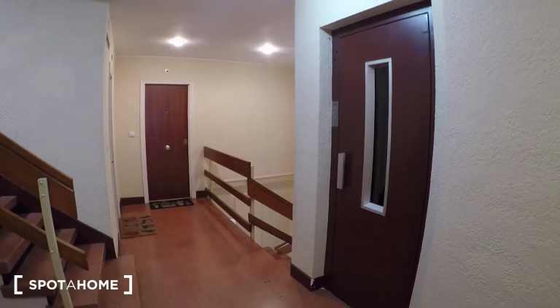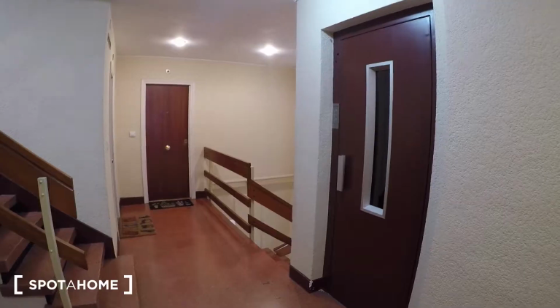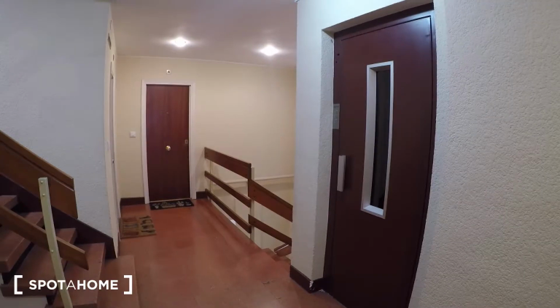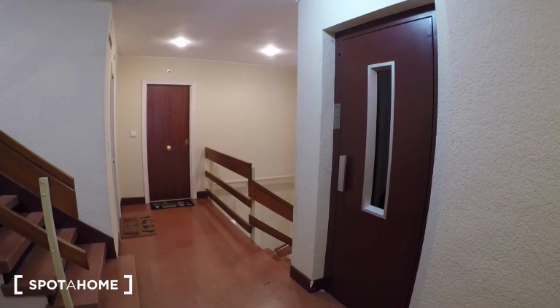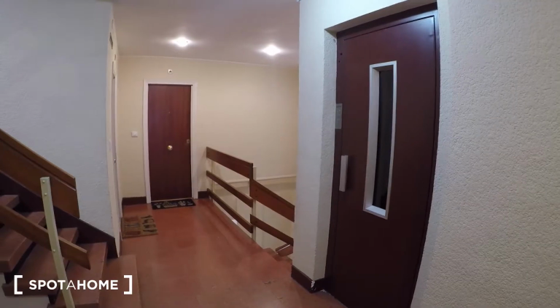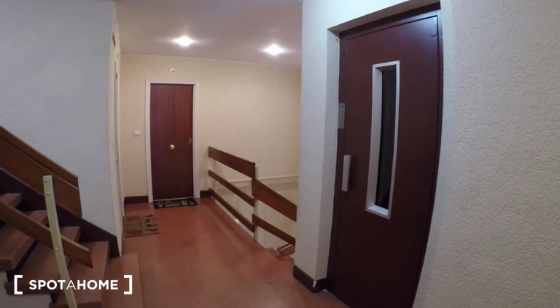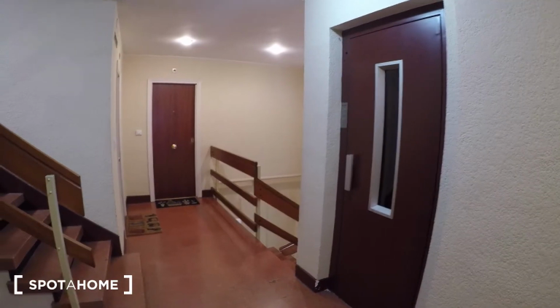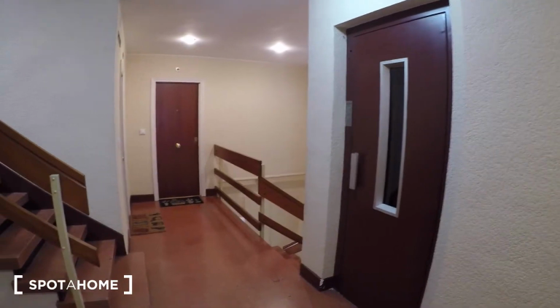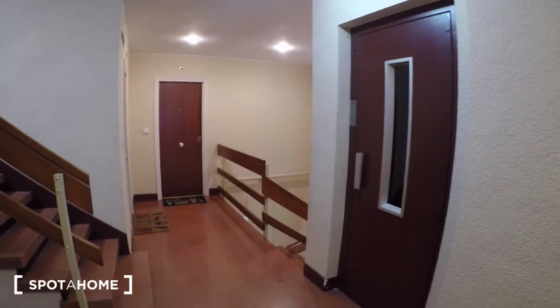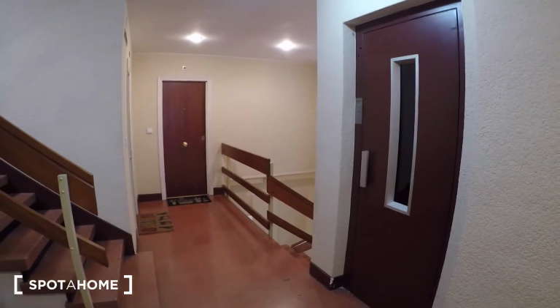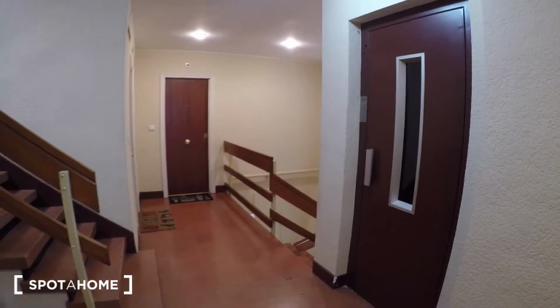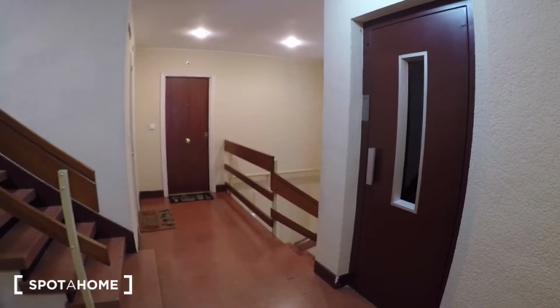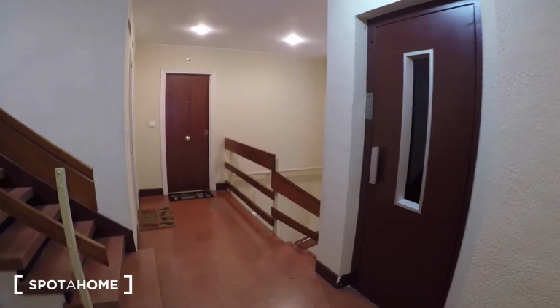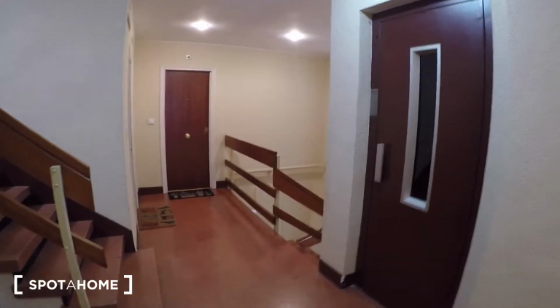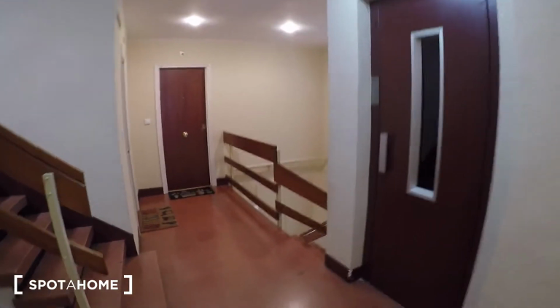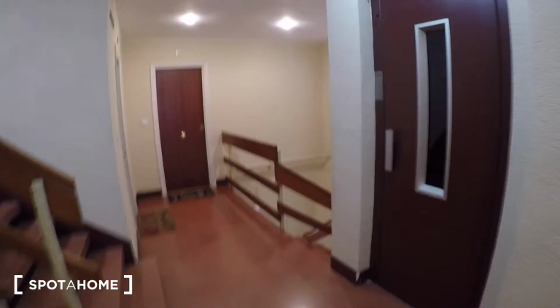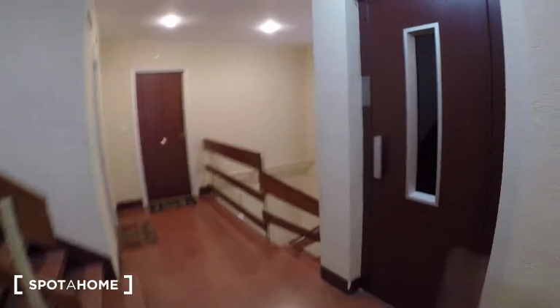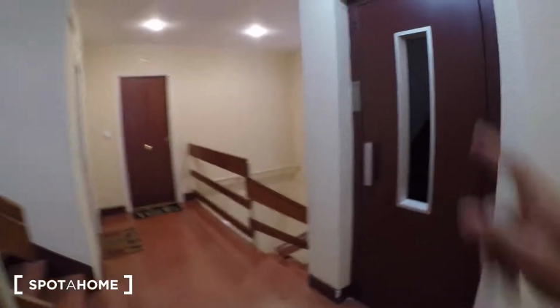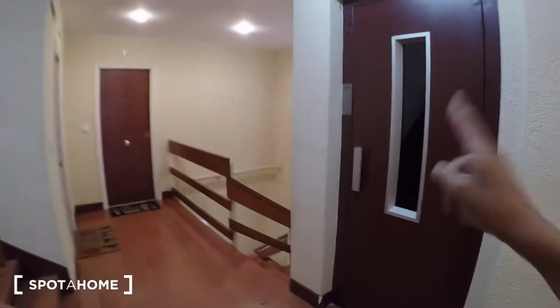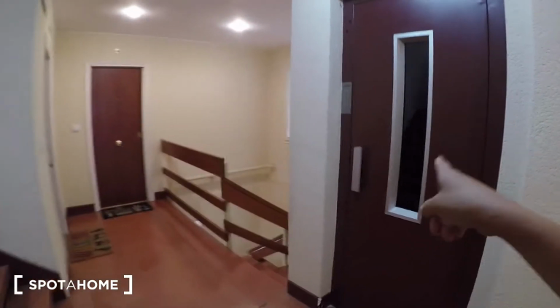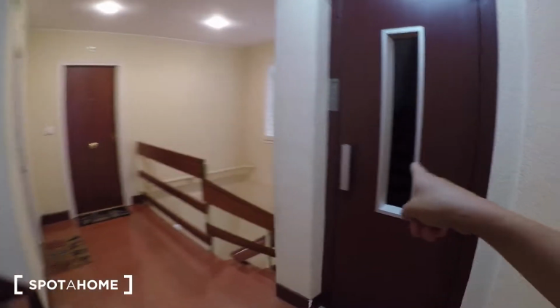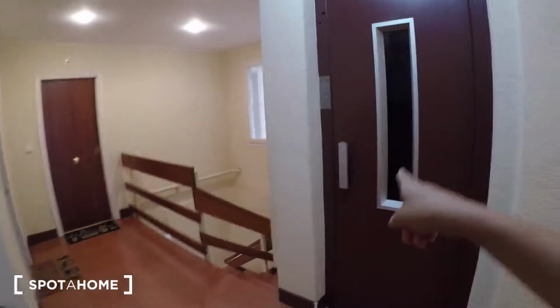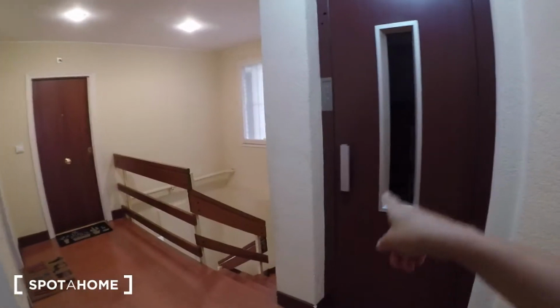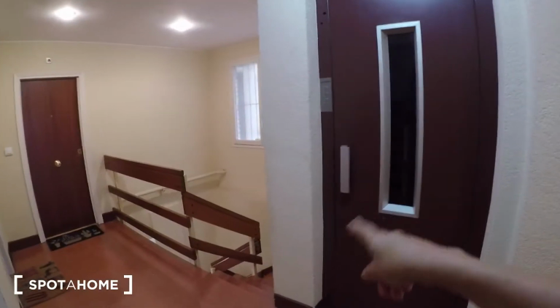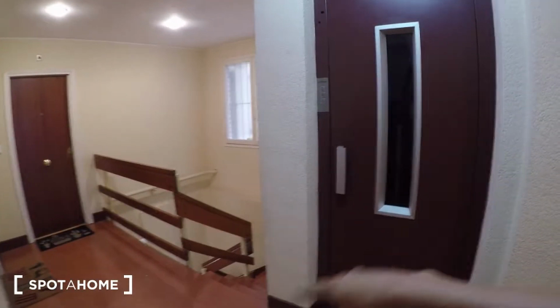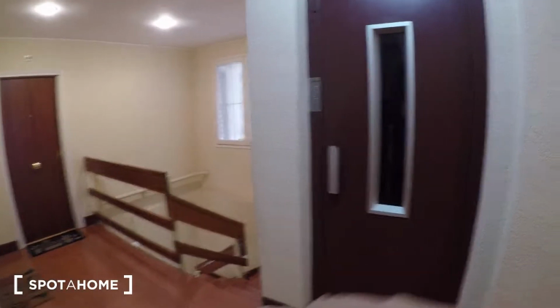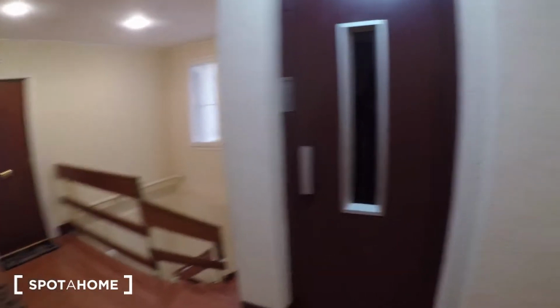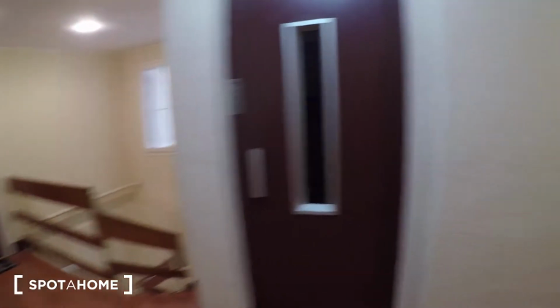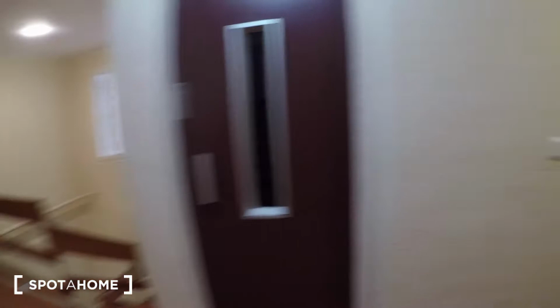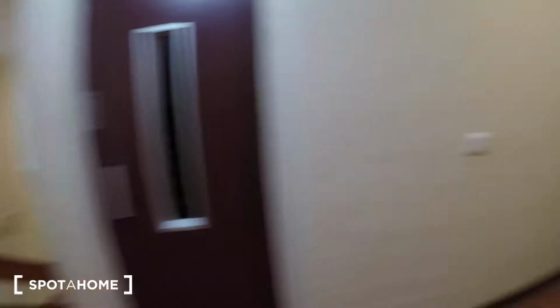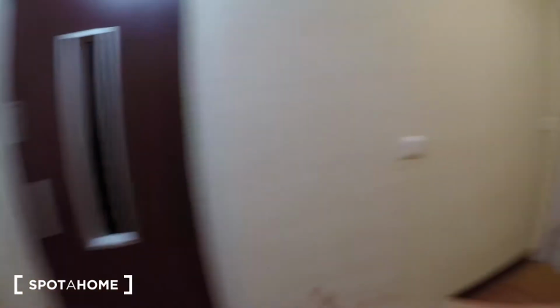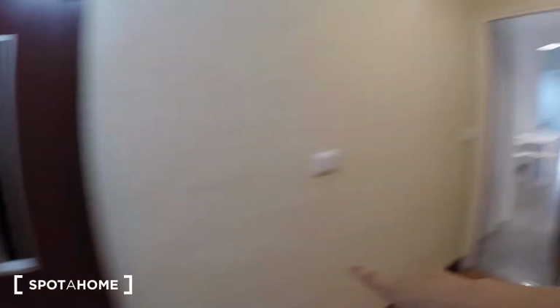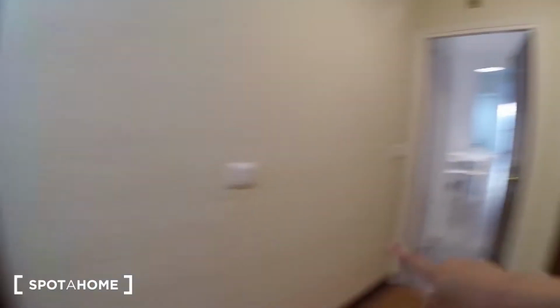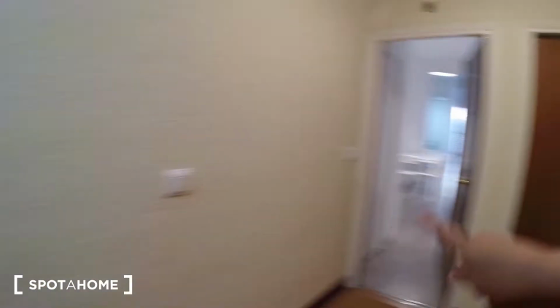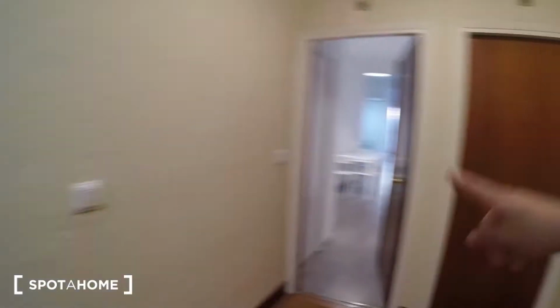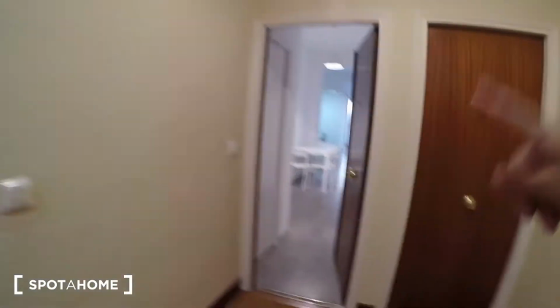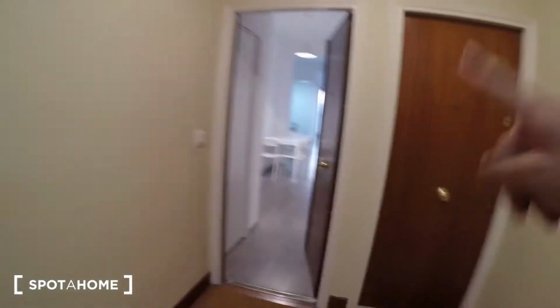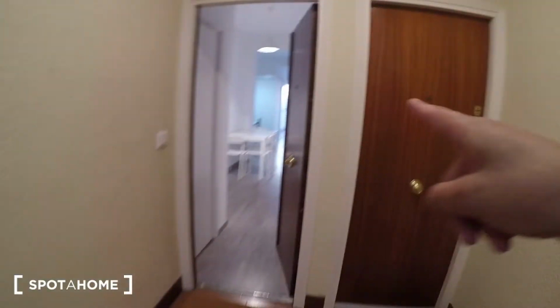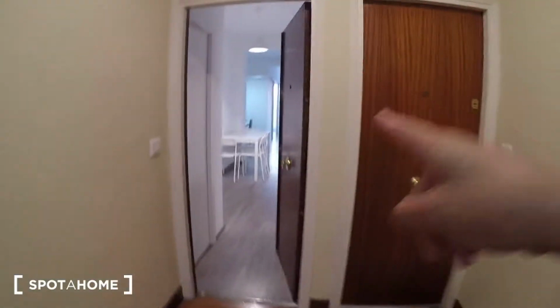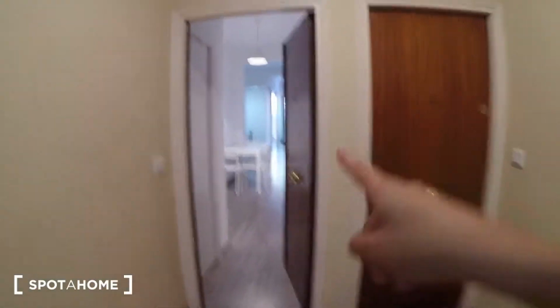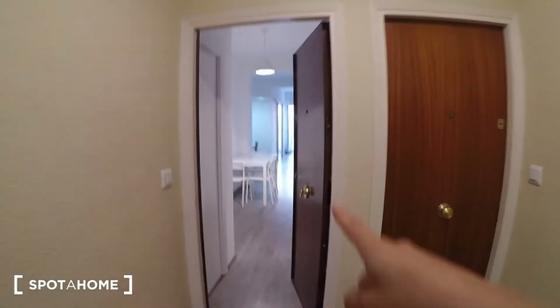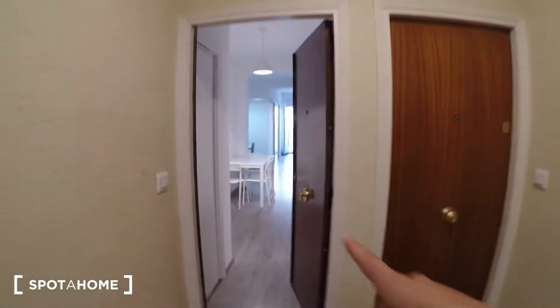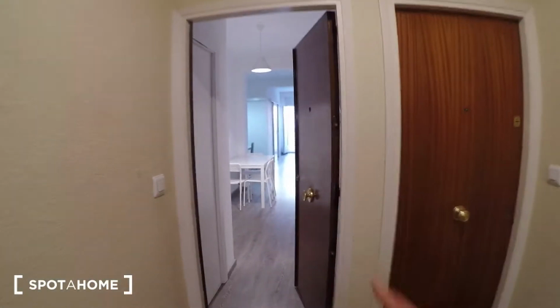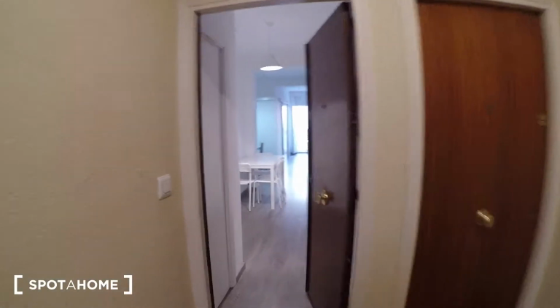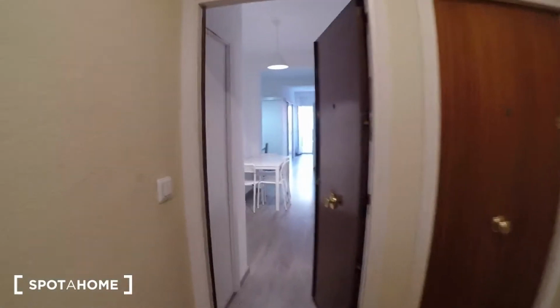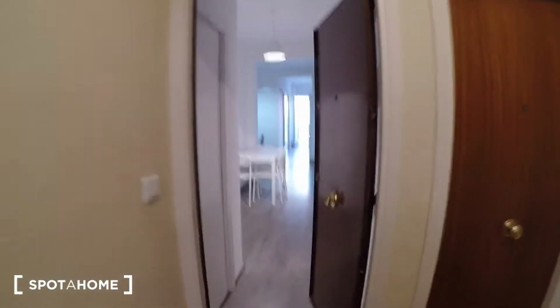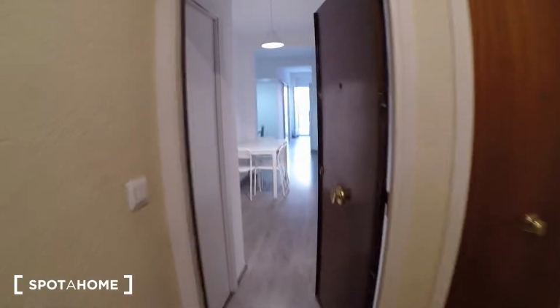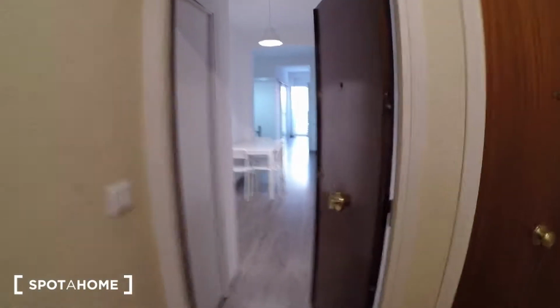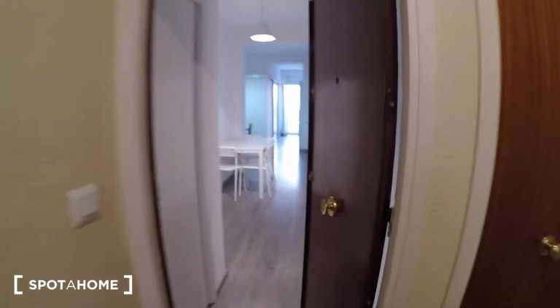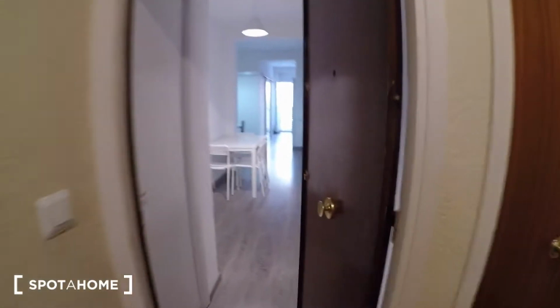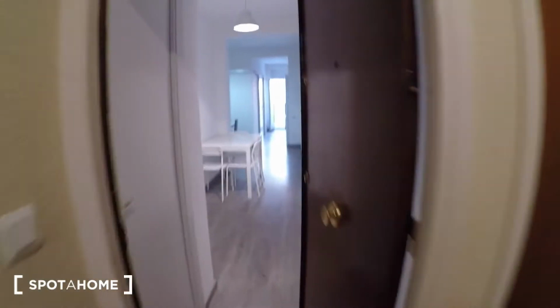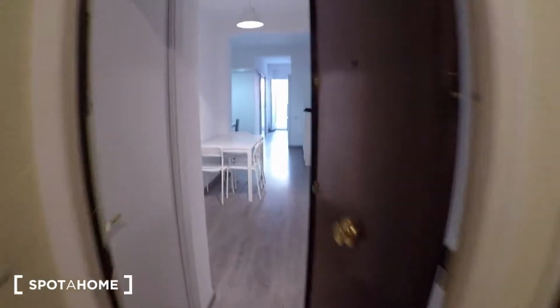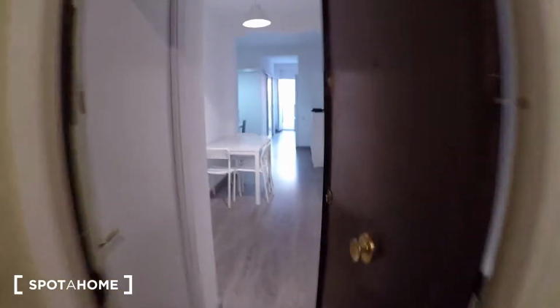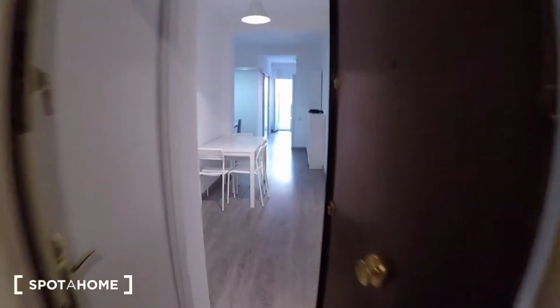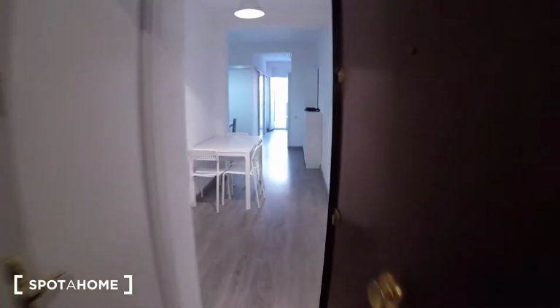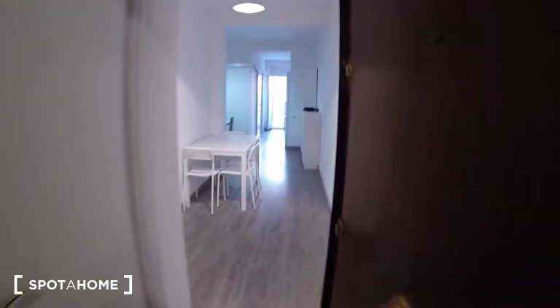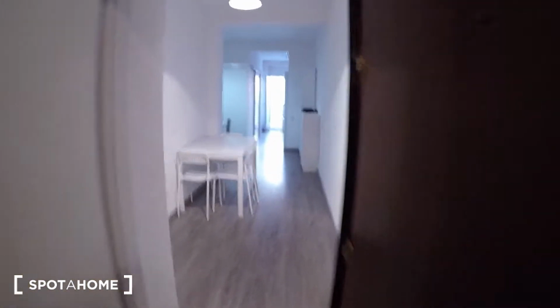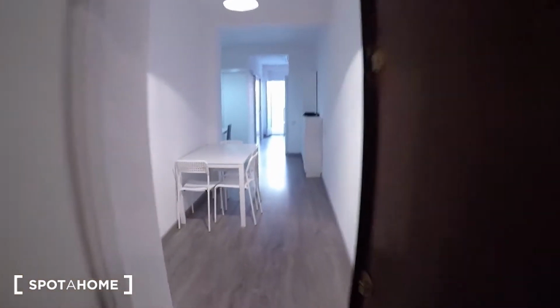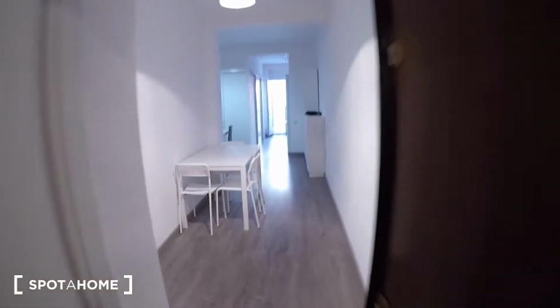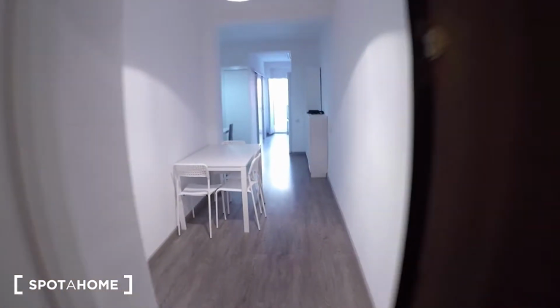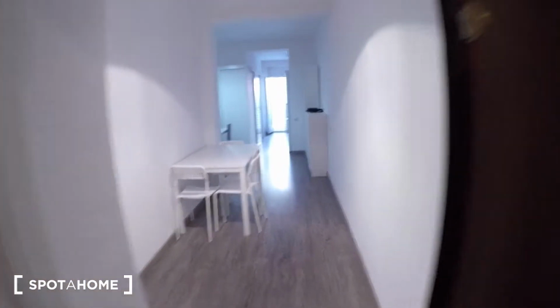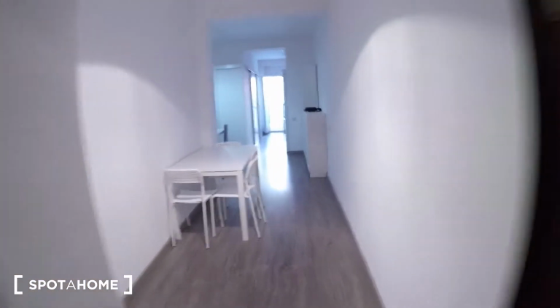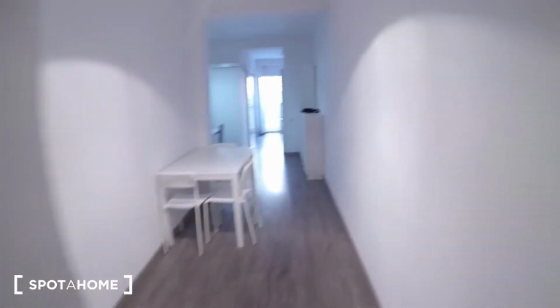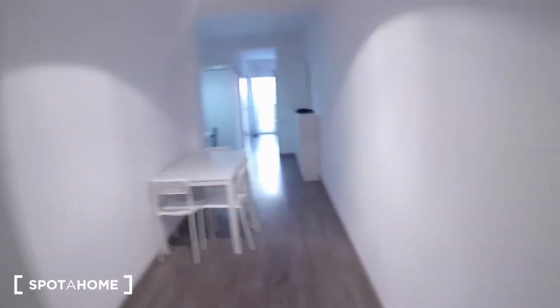We are on the first floor. Here you have the elevator, the stairs, and this one is the apartment. Let's go.